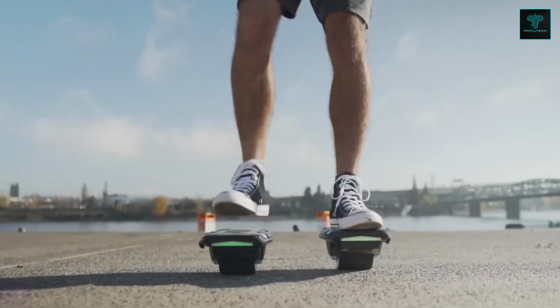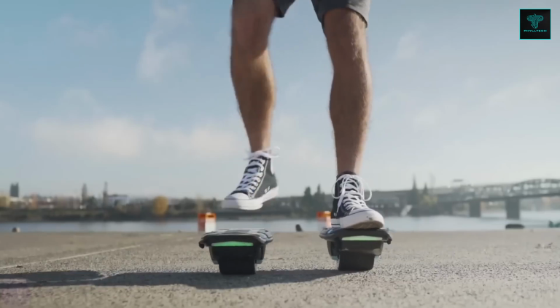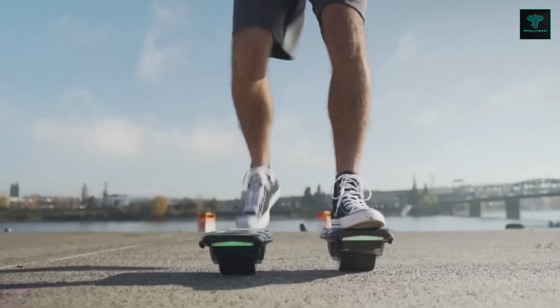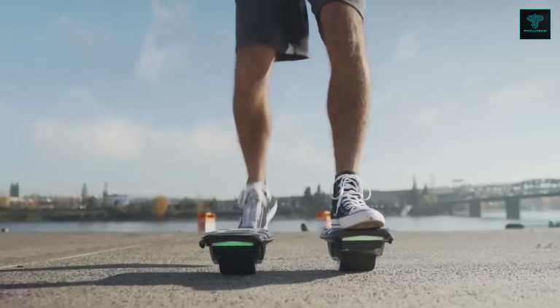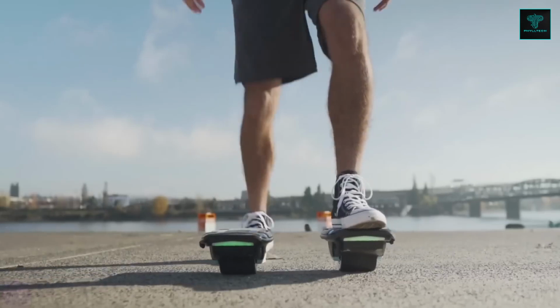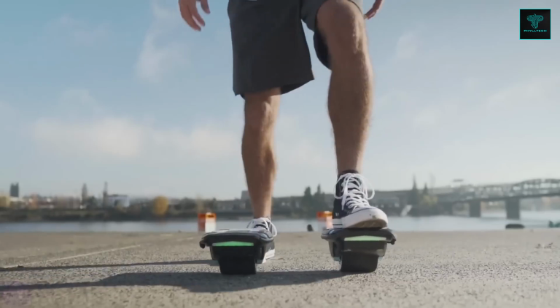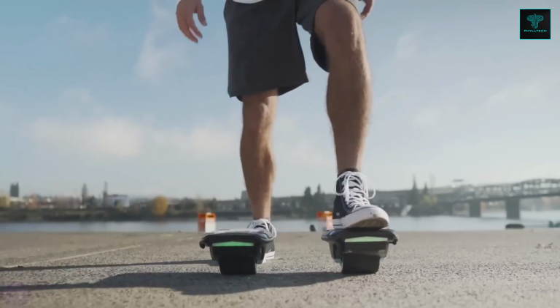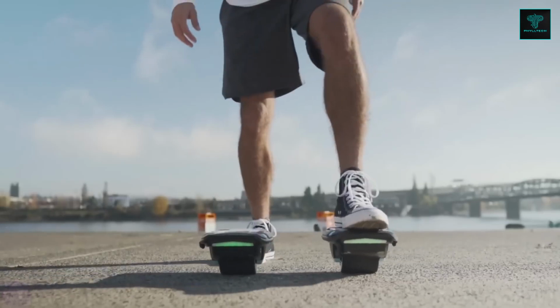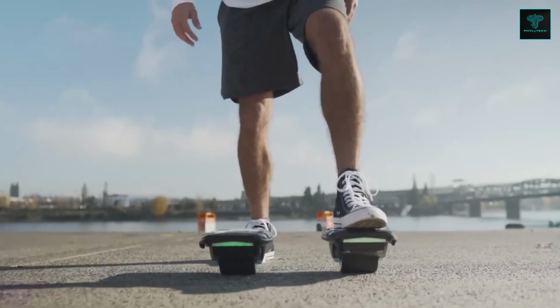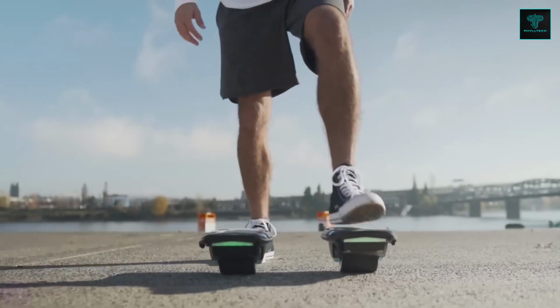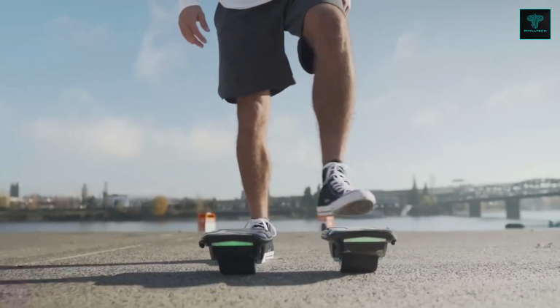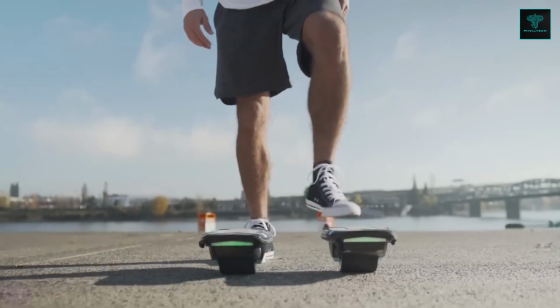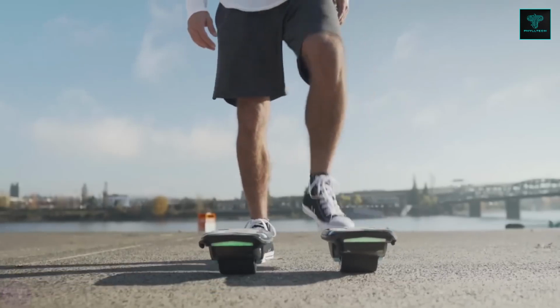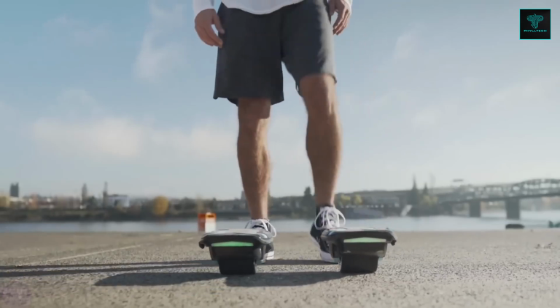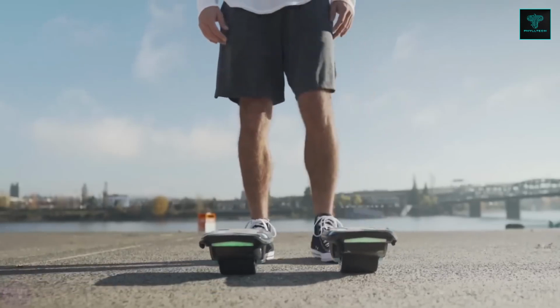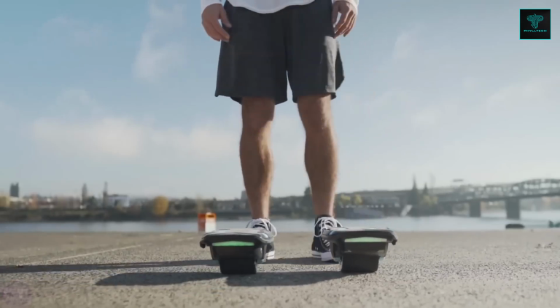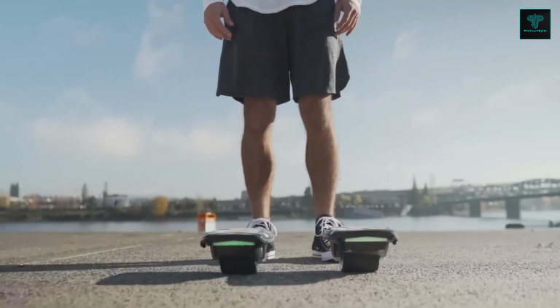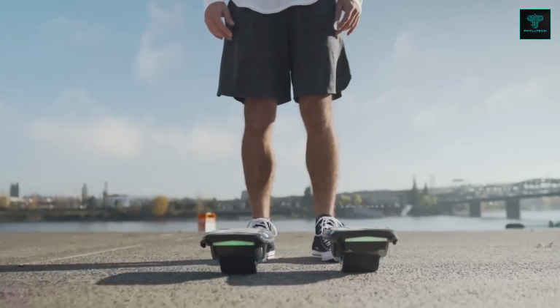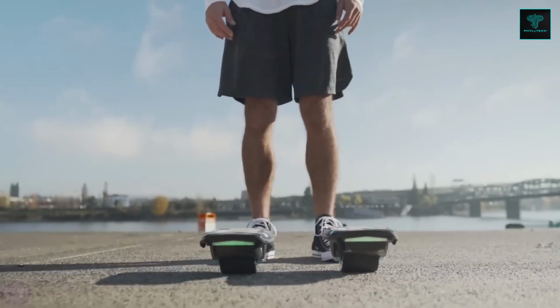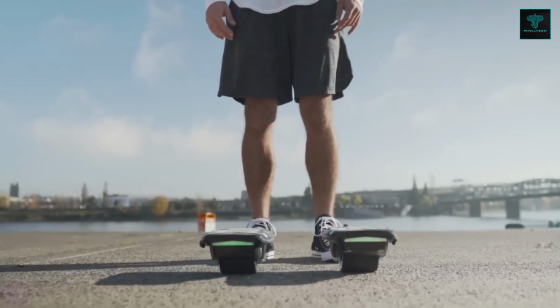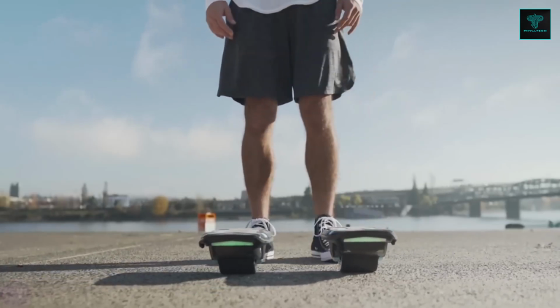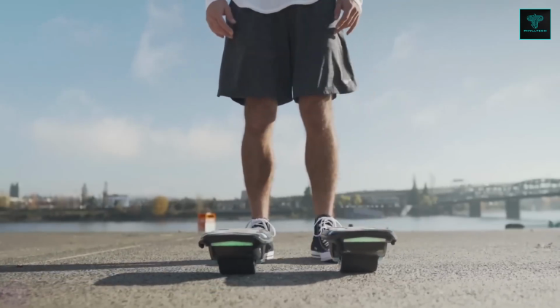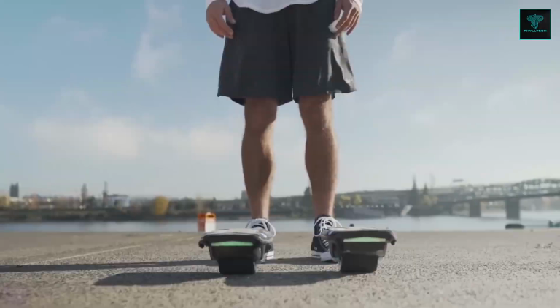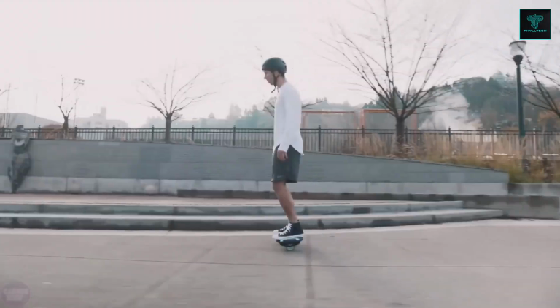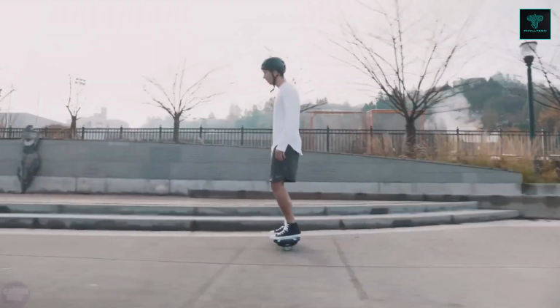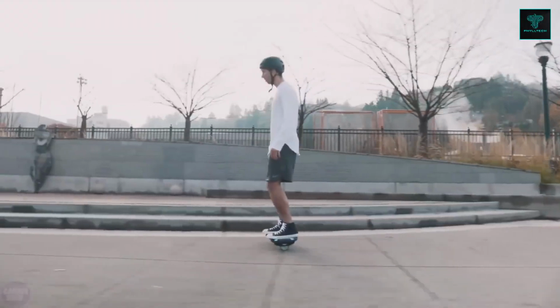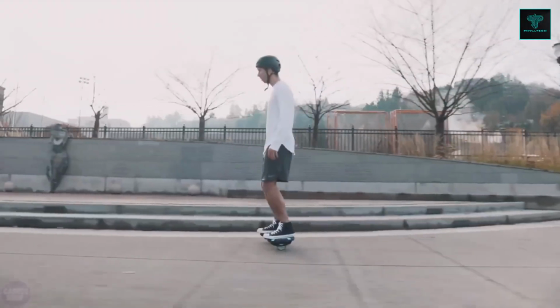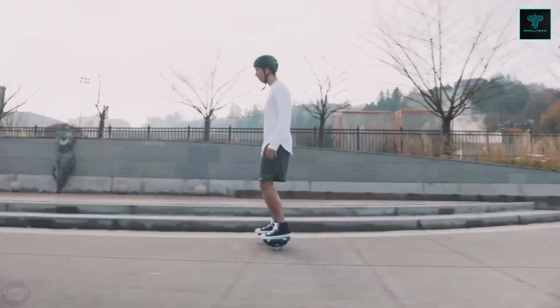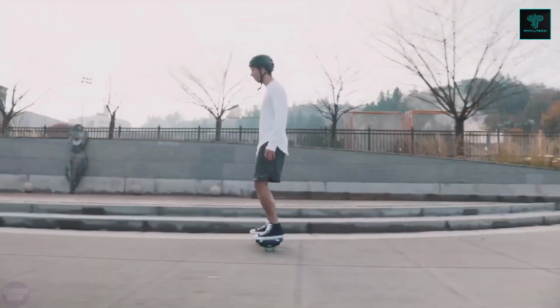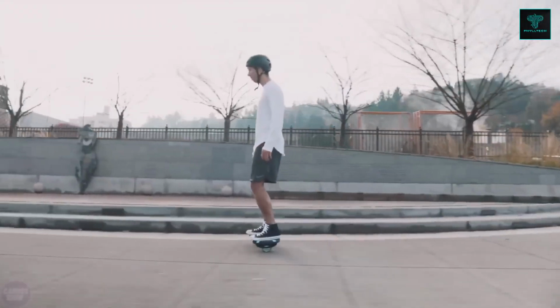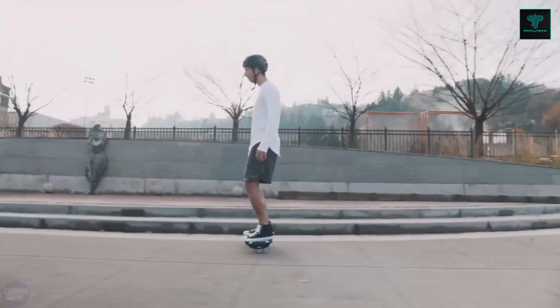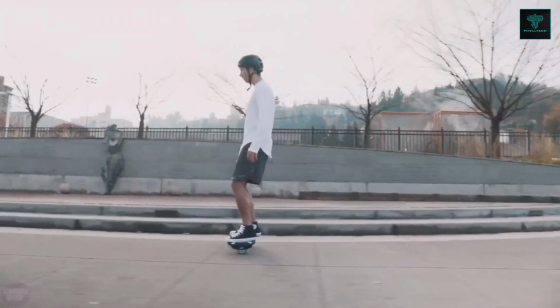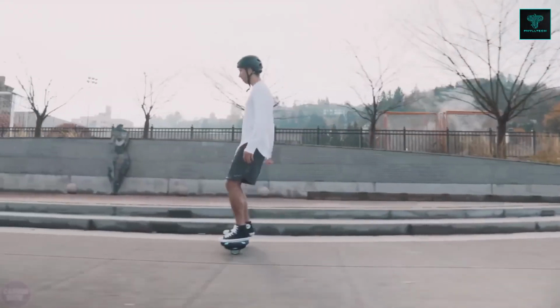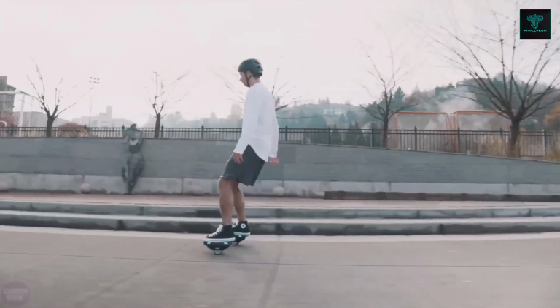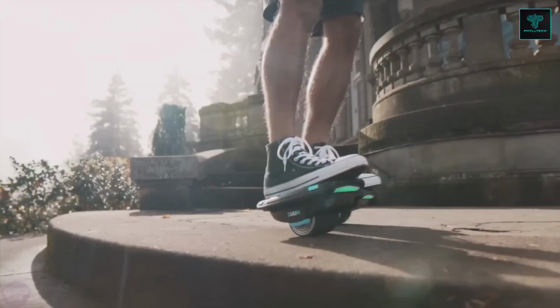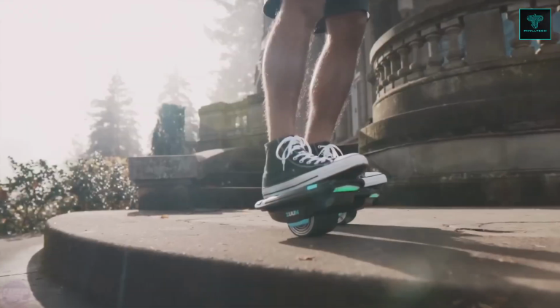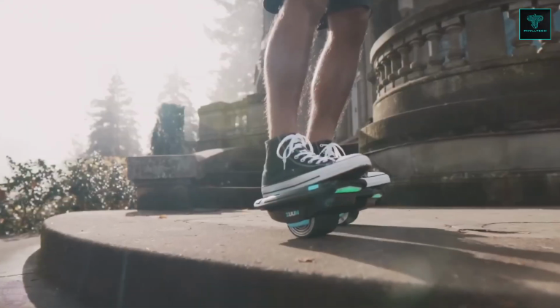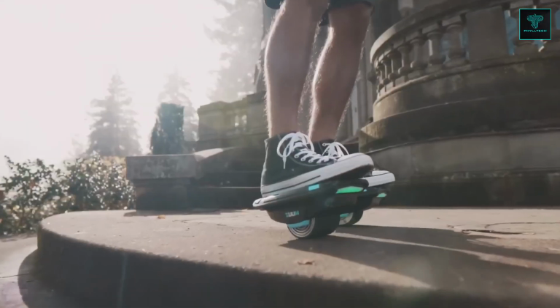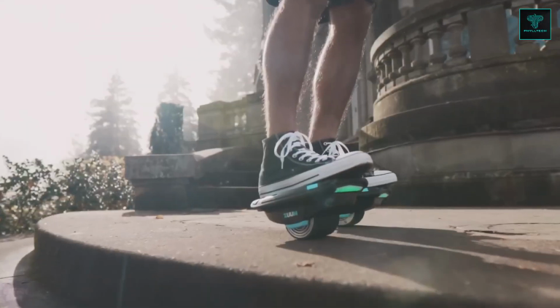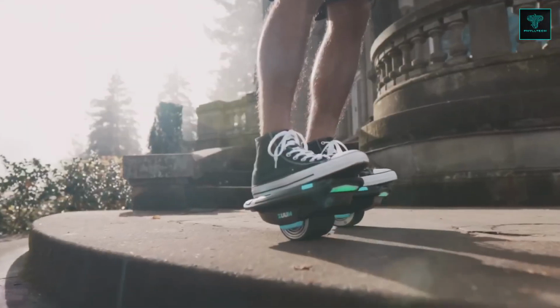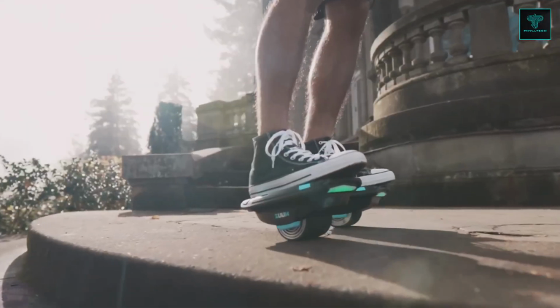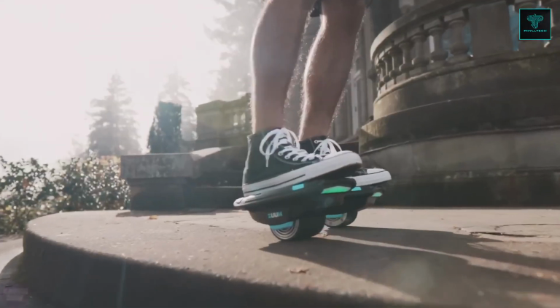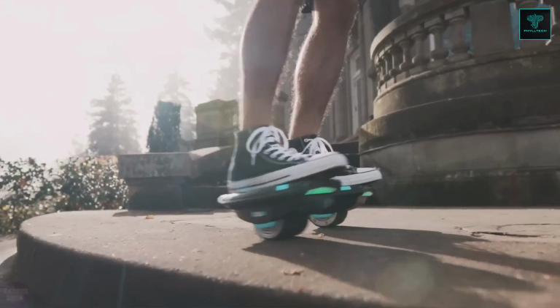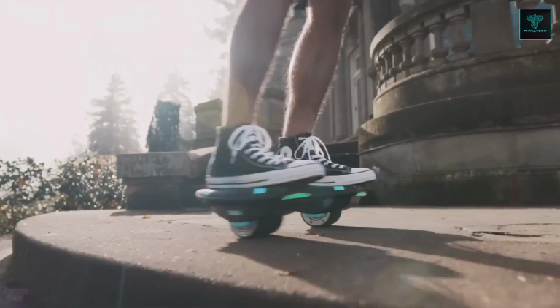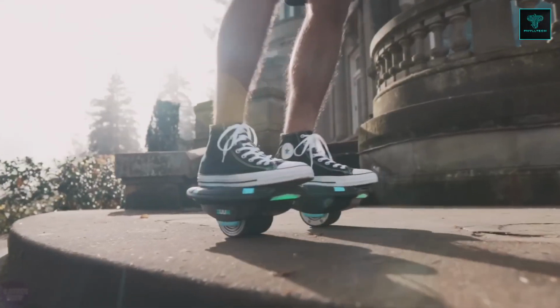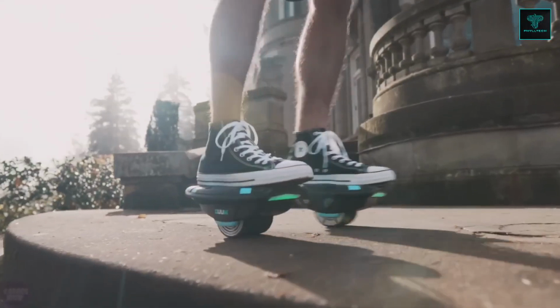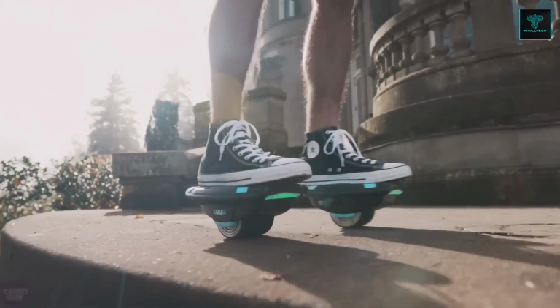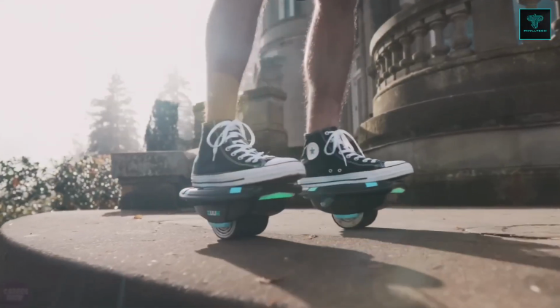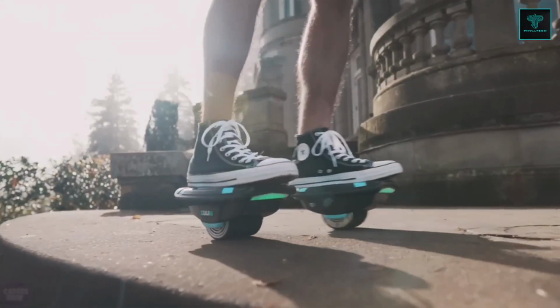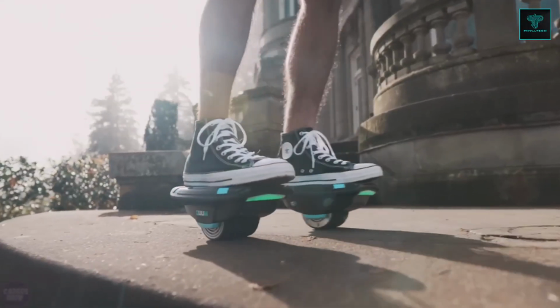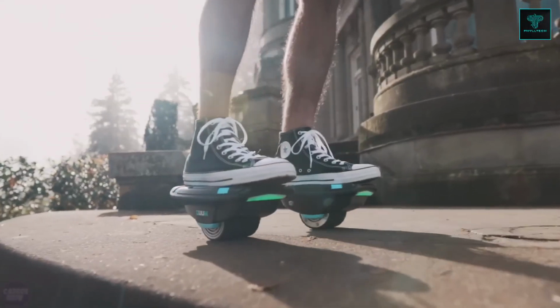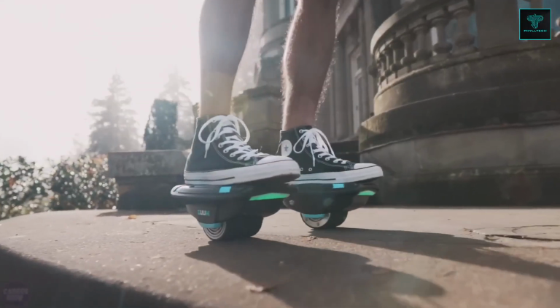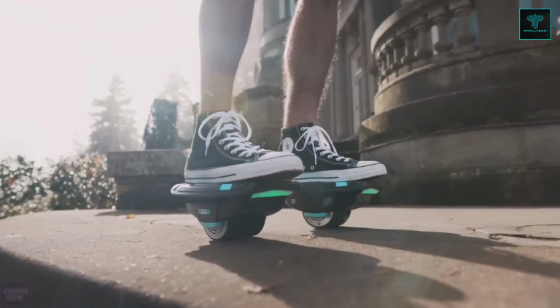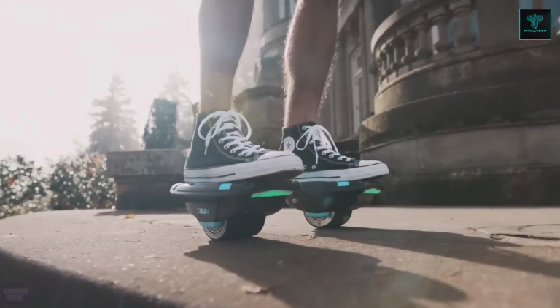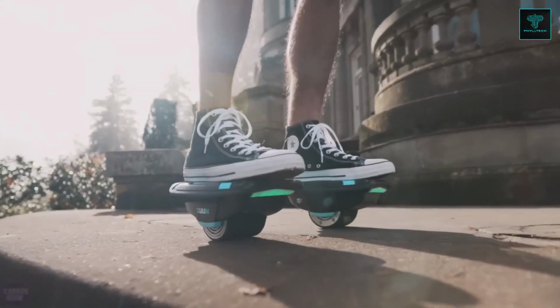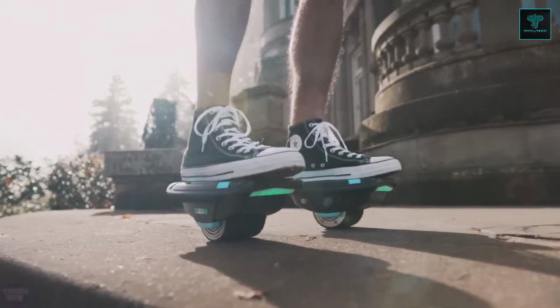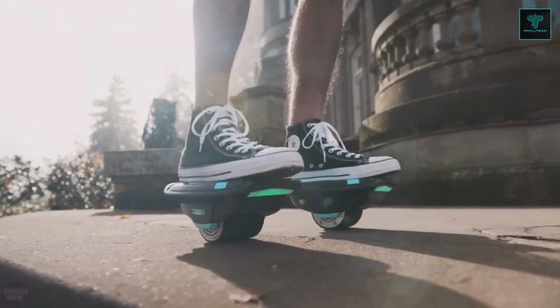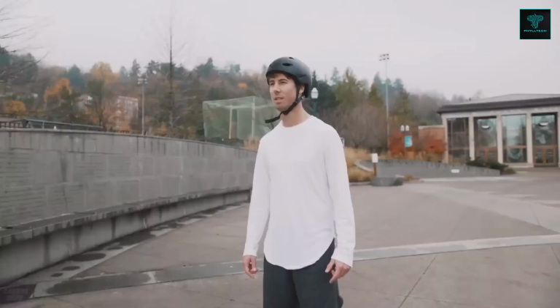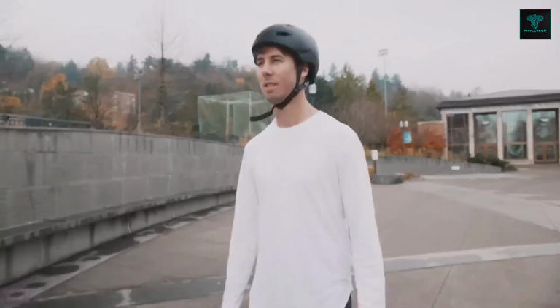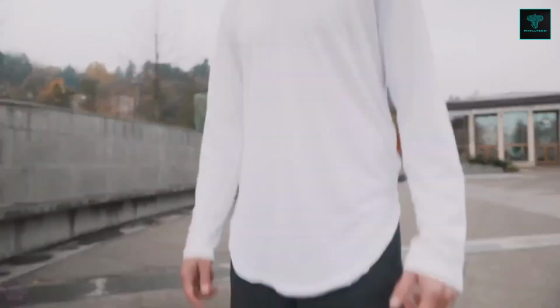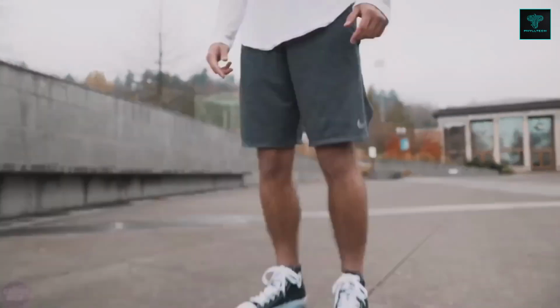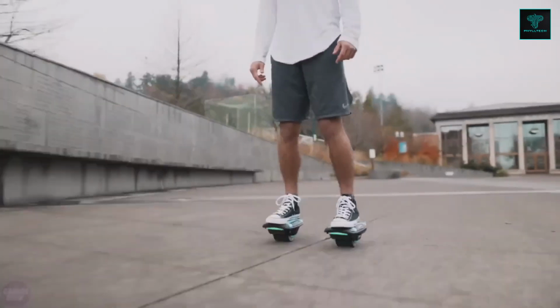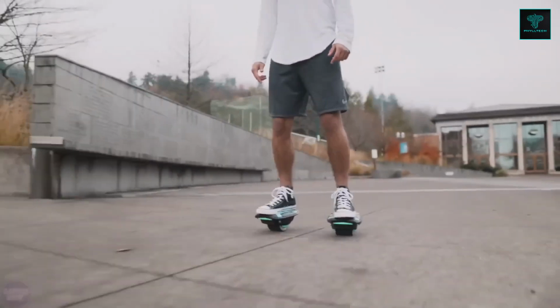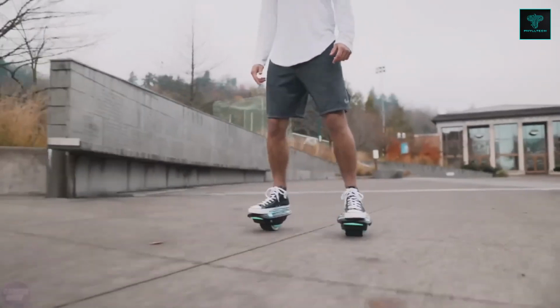Whether it's a quick commute or a recreational outing, Zoom Shoes combine ease of use with fun and efficient travel.